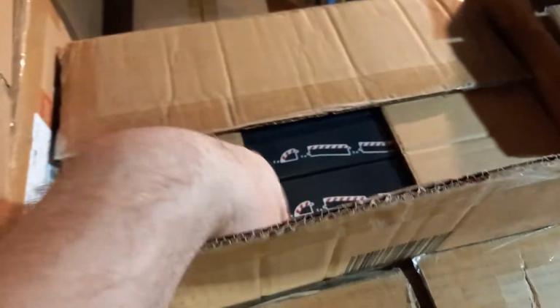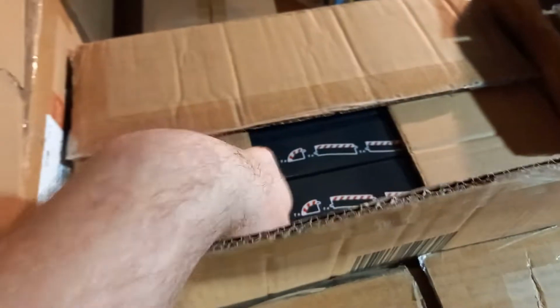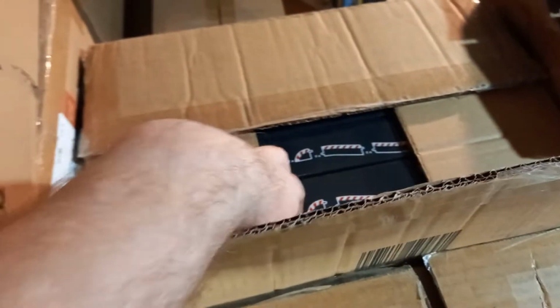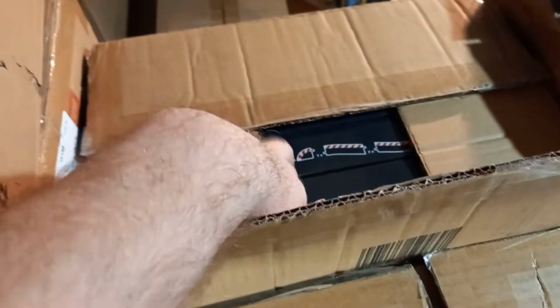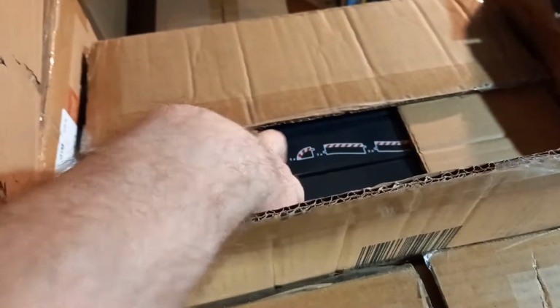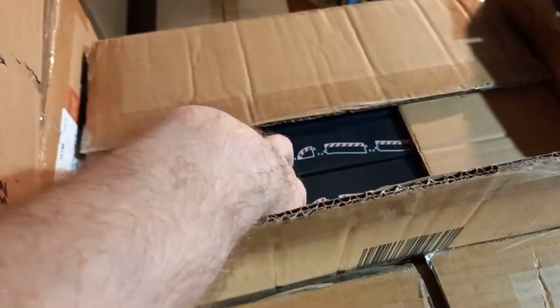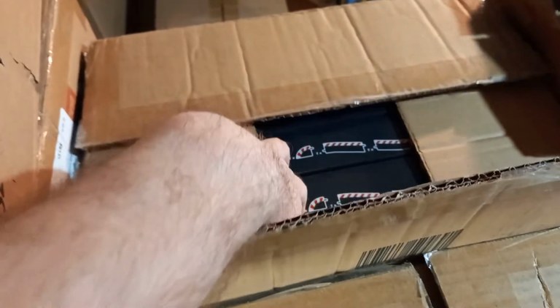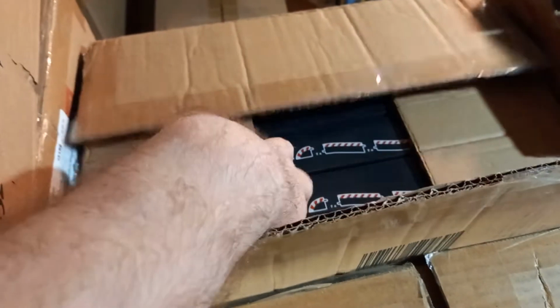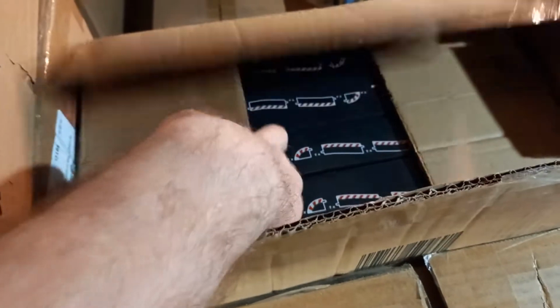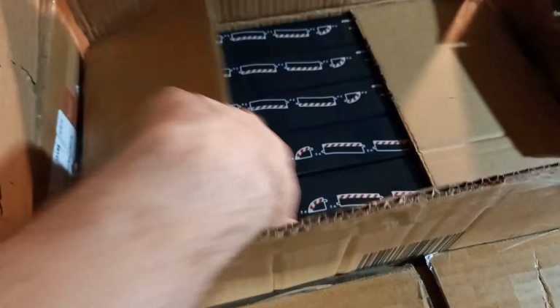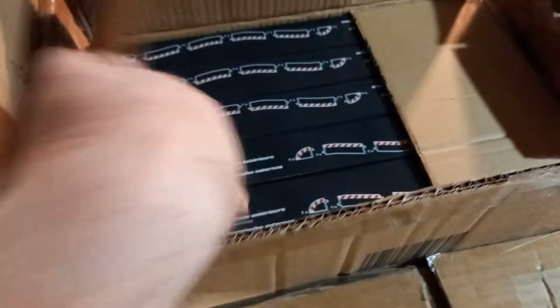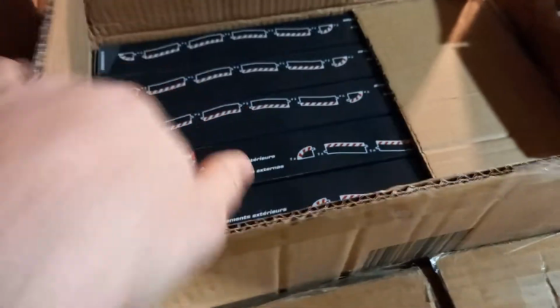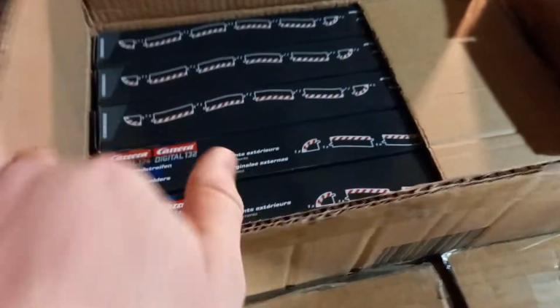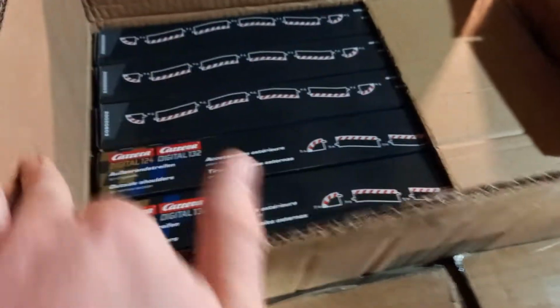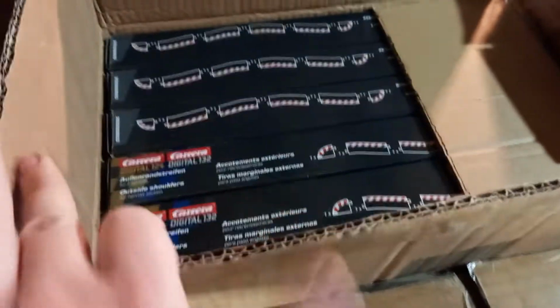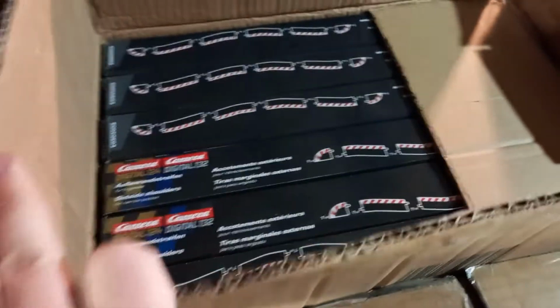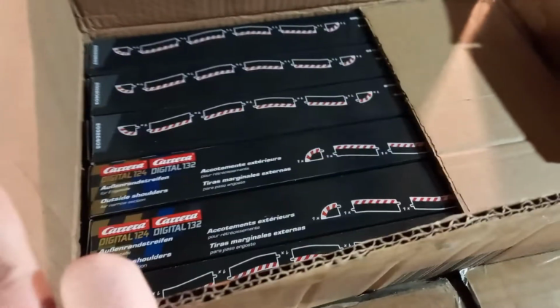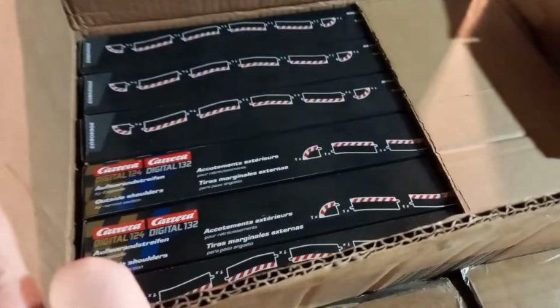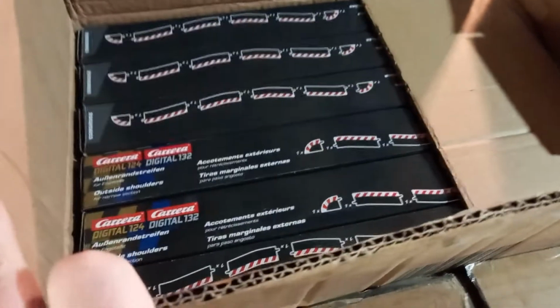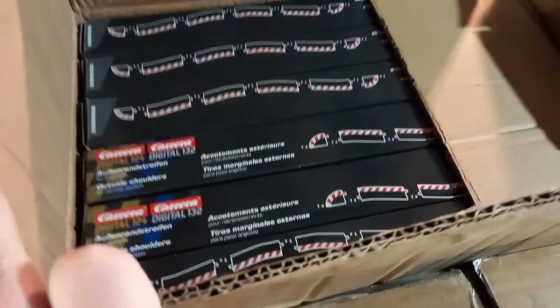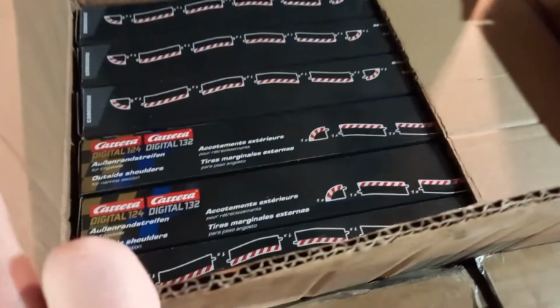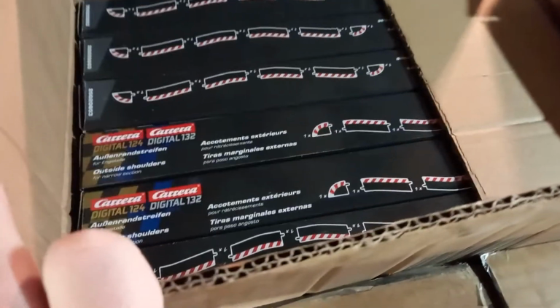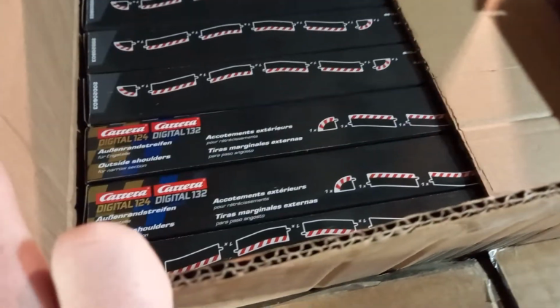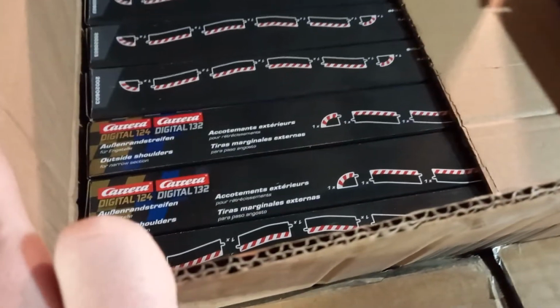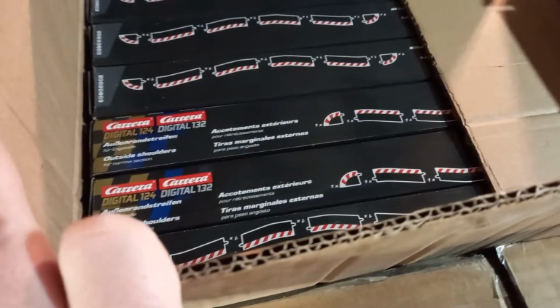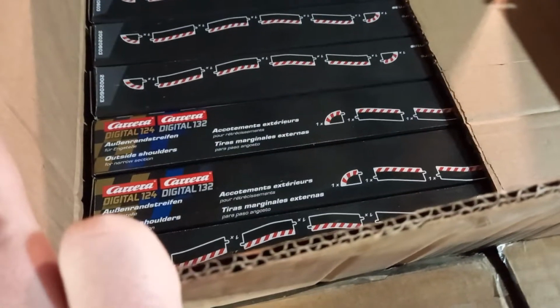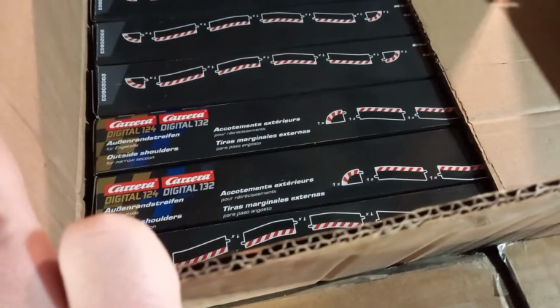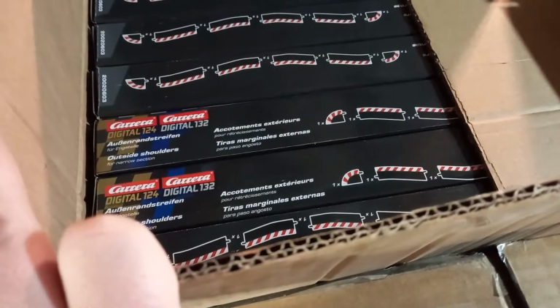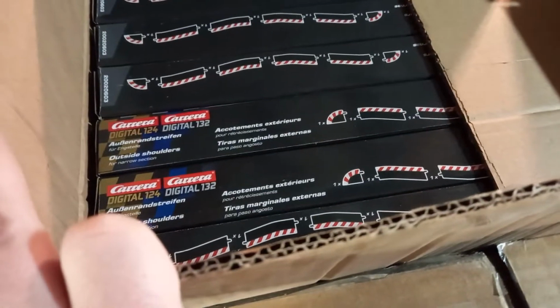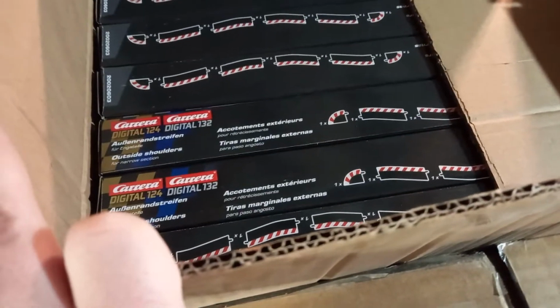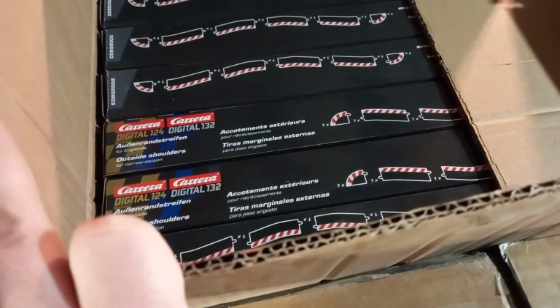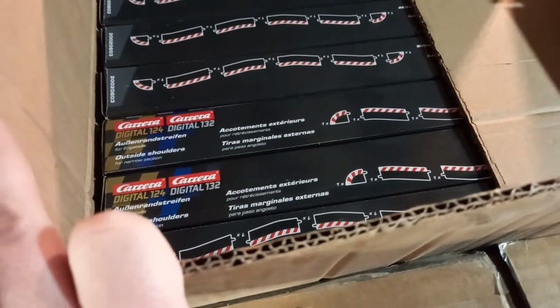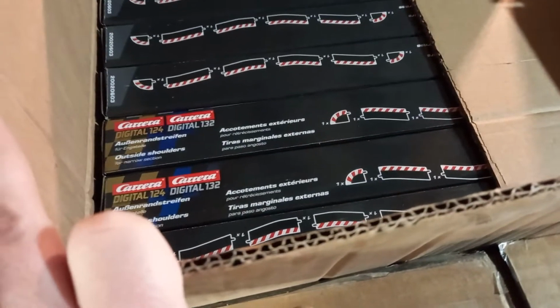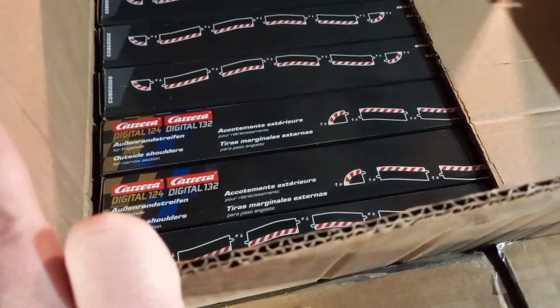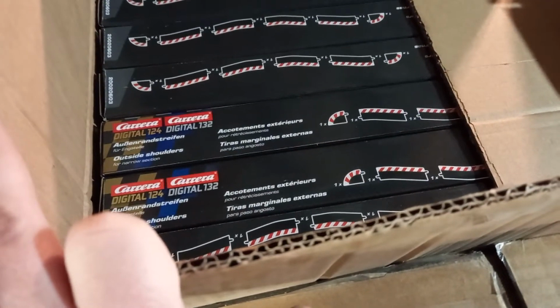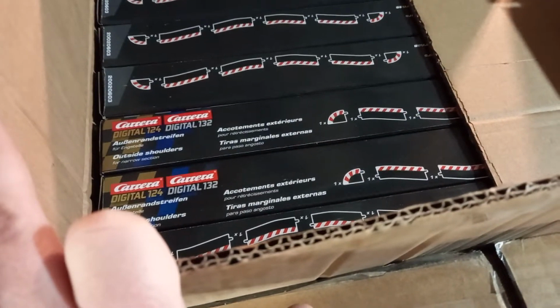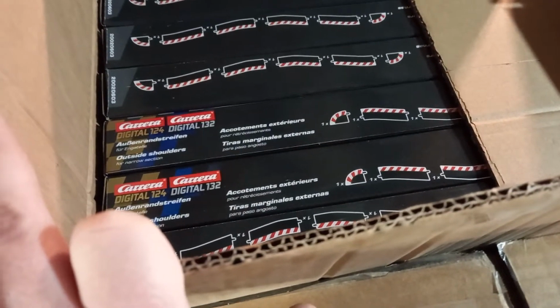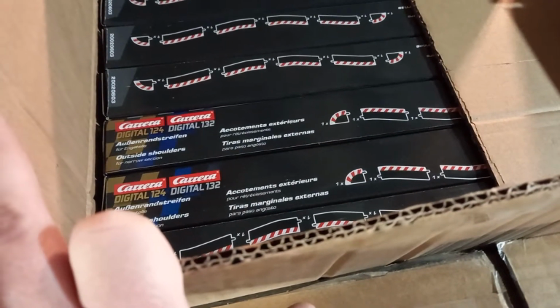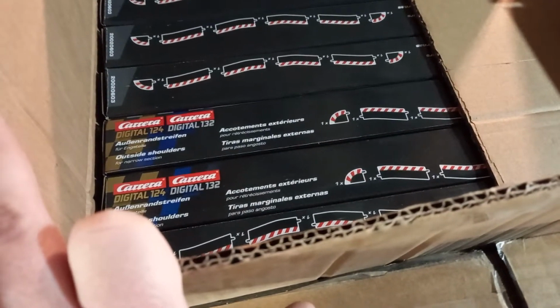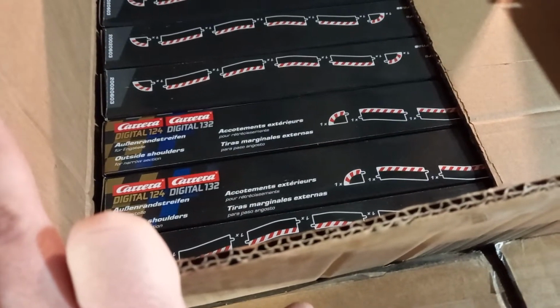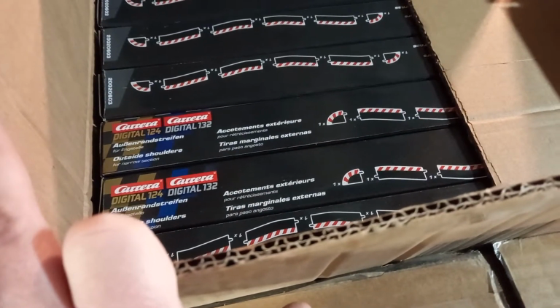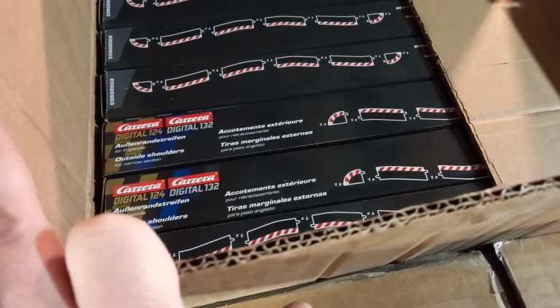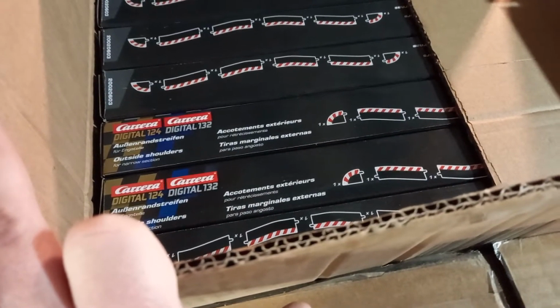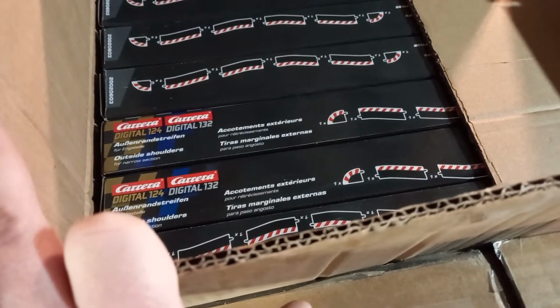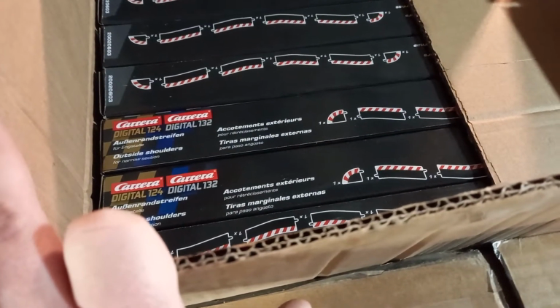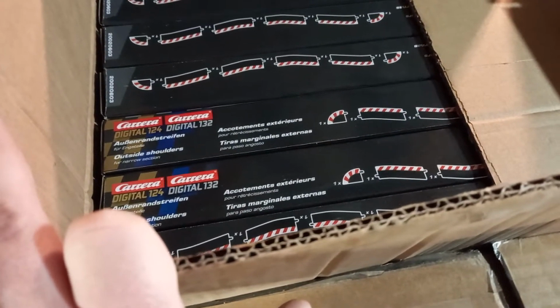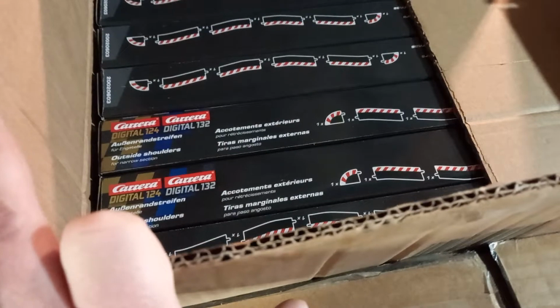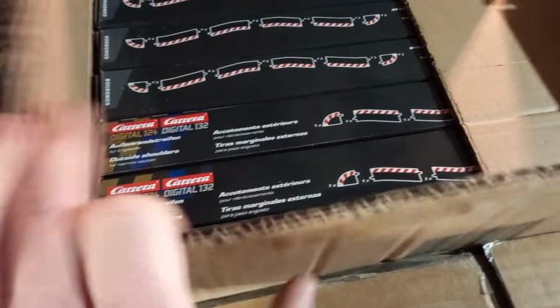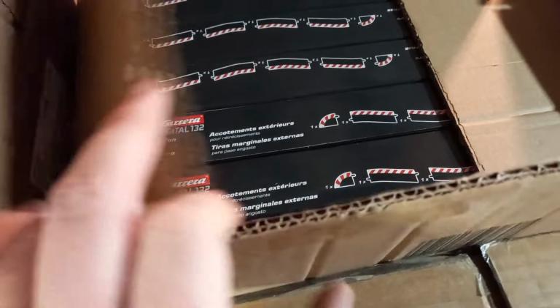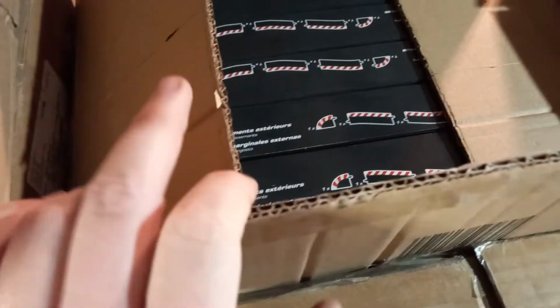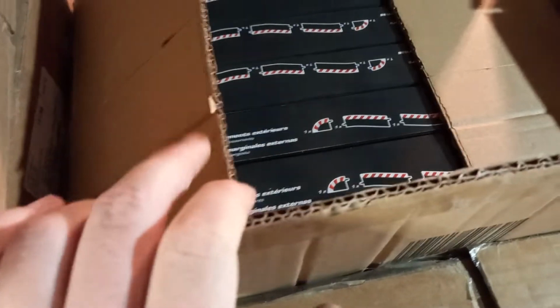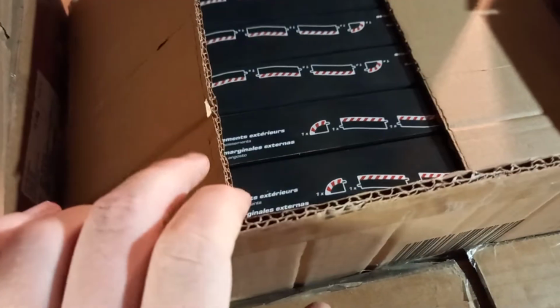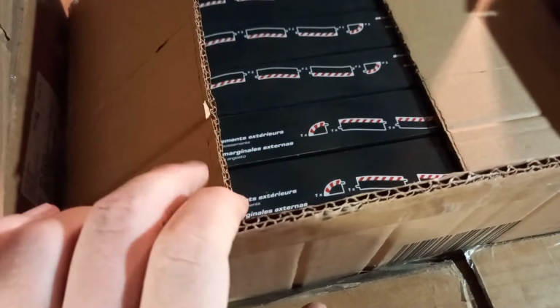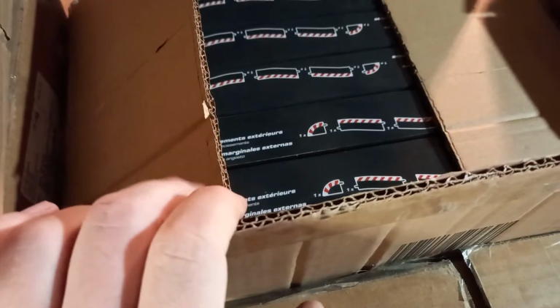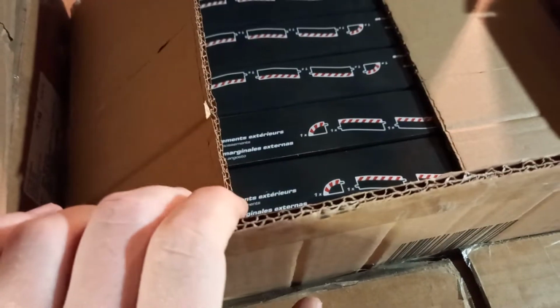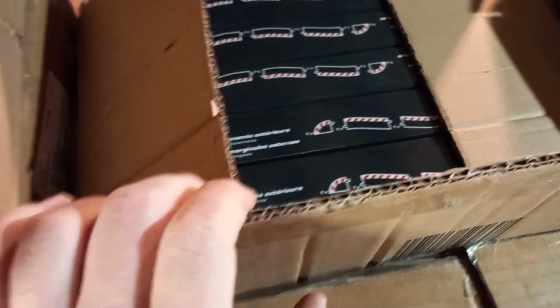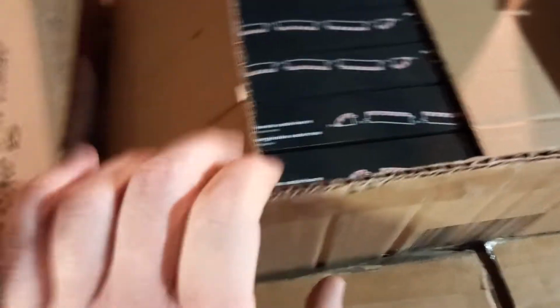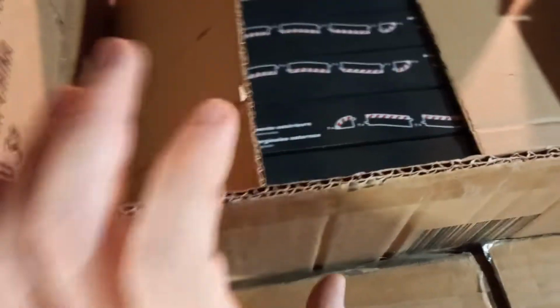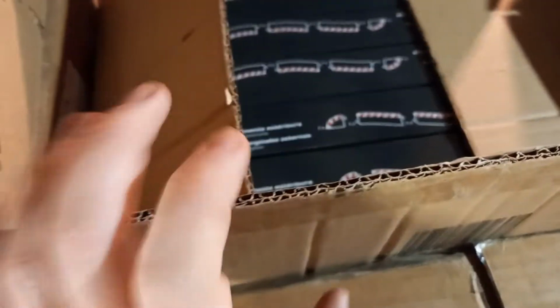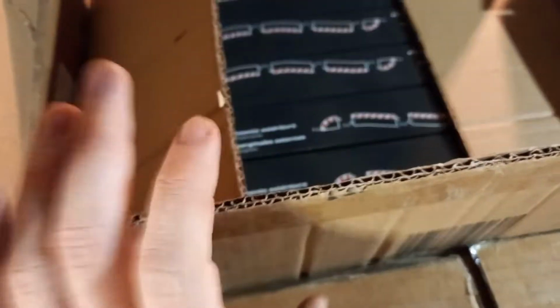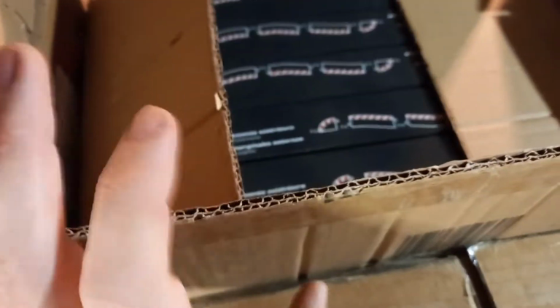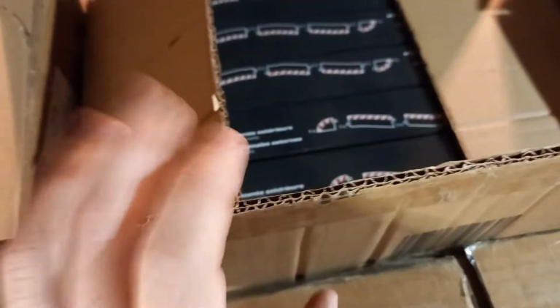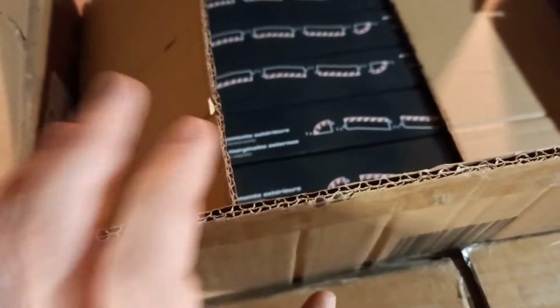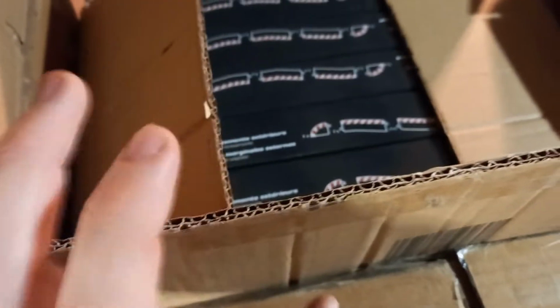Here are the shoulders for the digital narrow section — those narrow sections we had over there earlier.